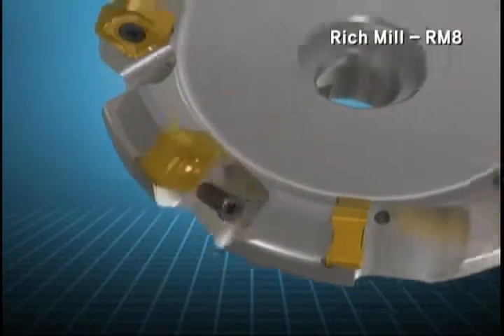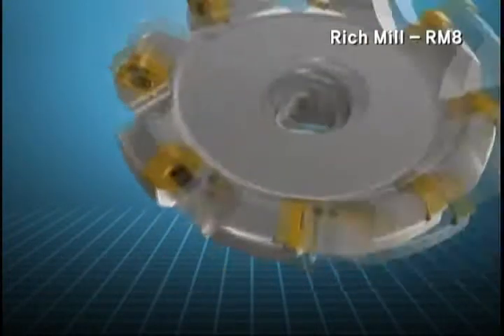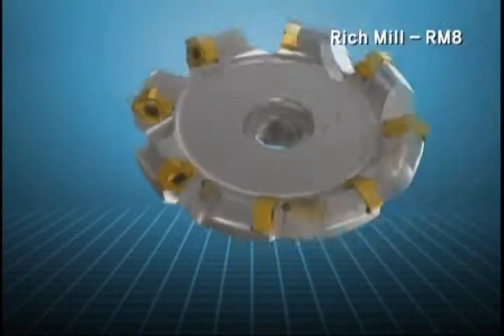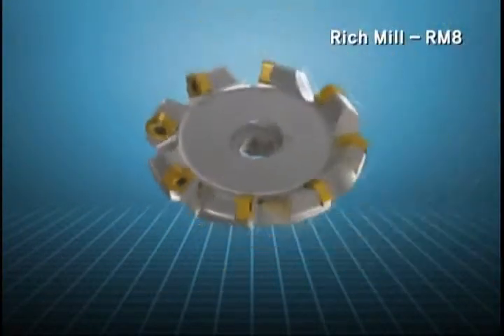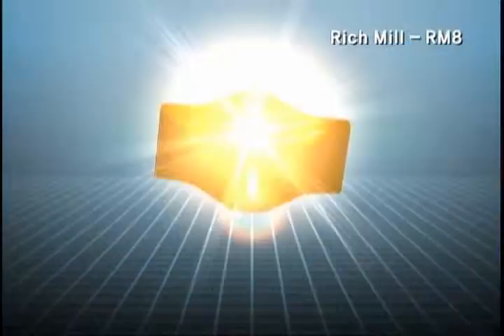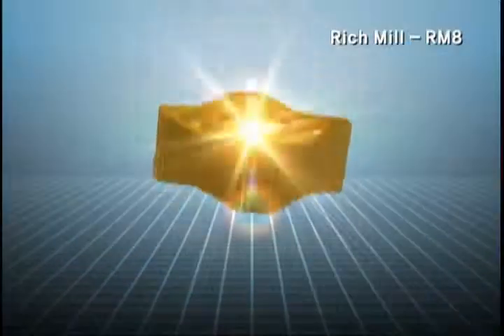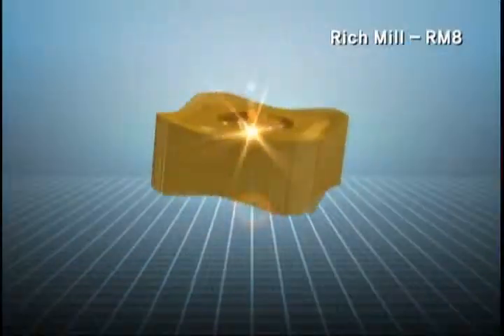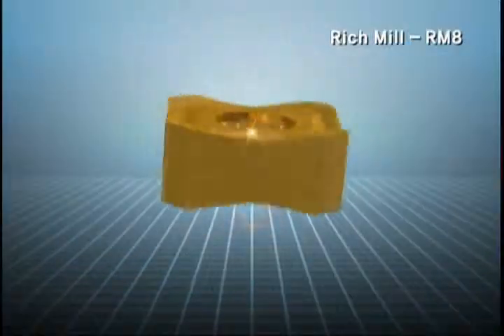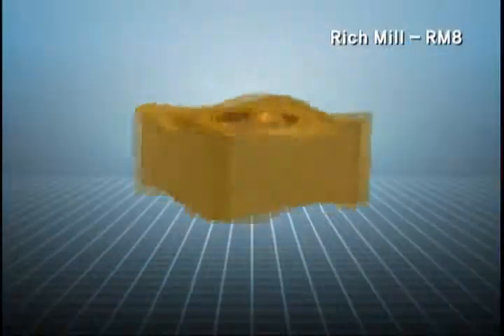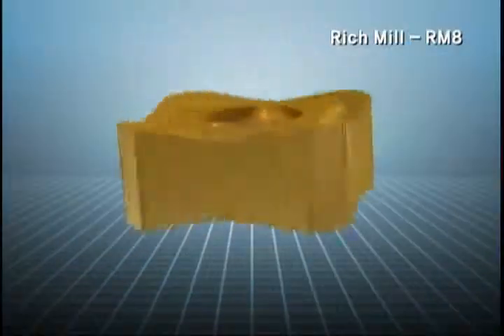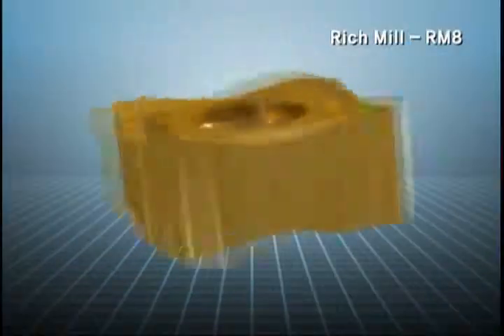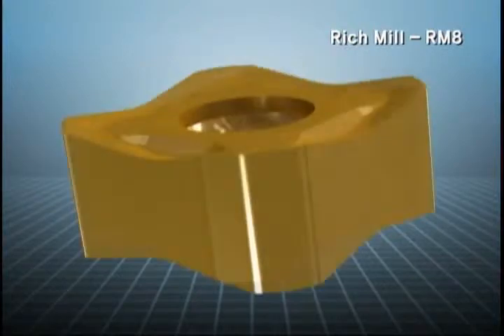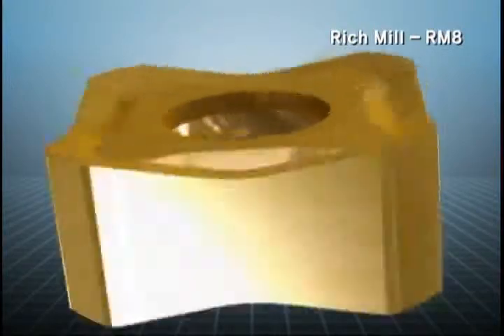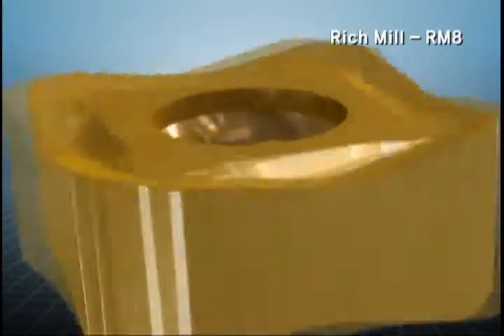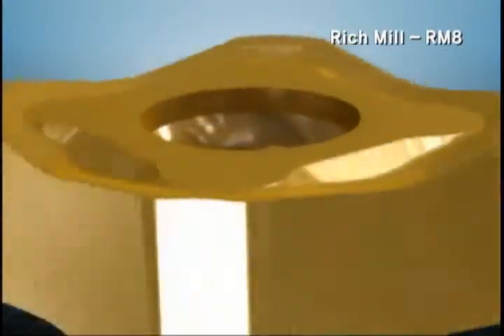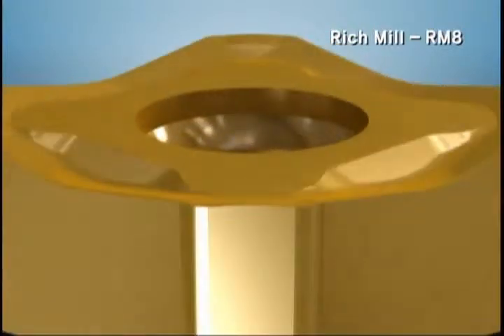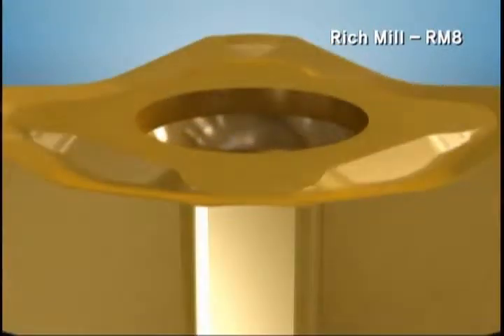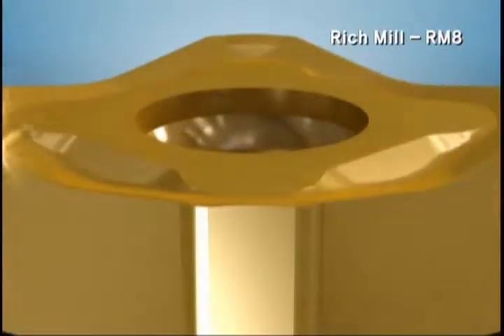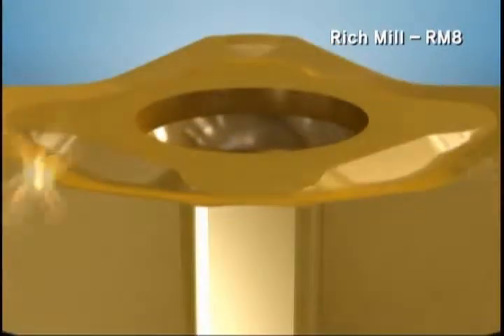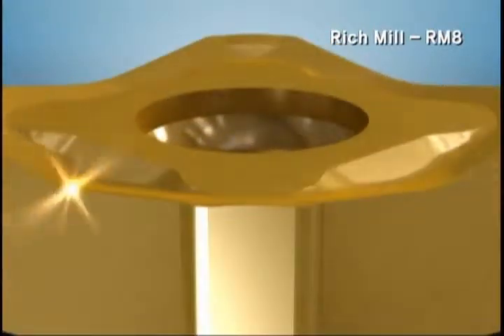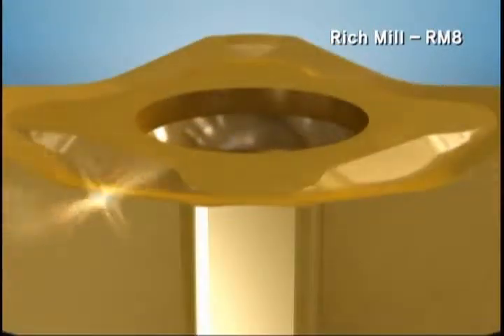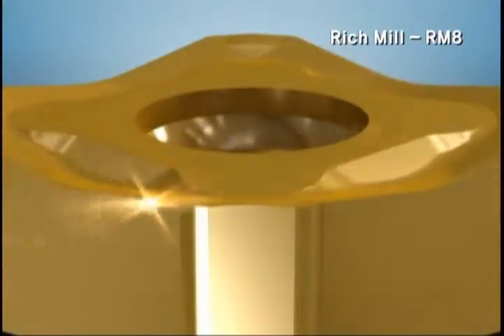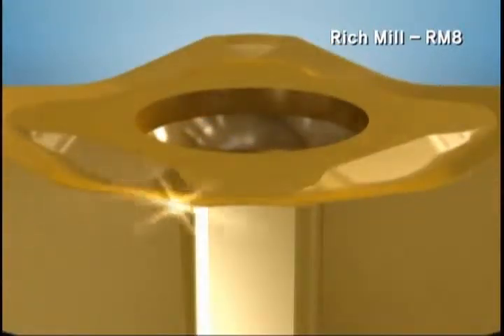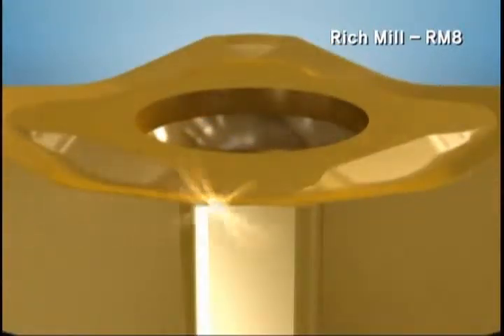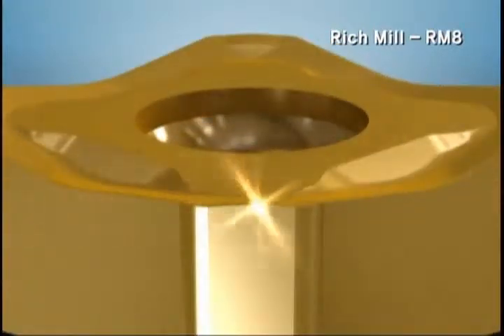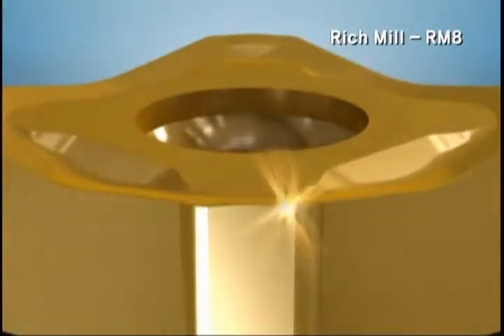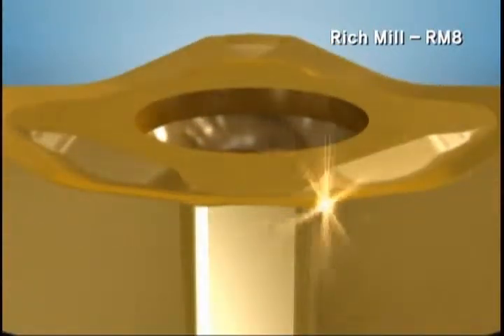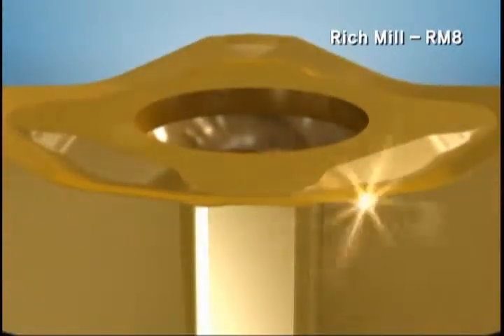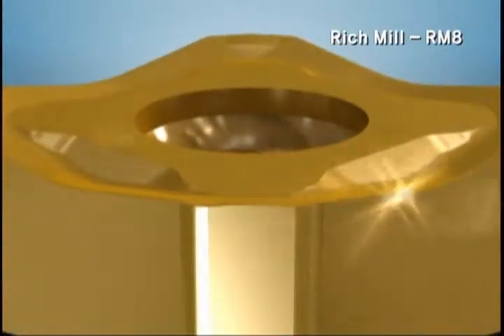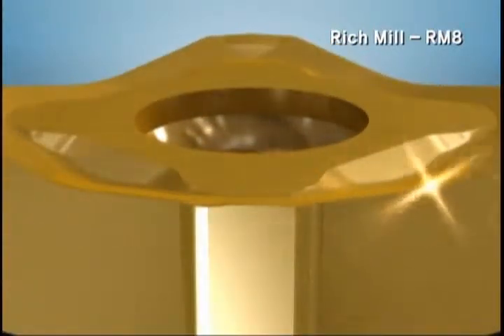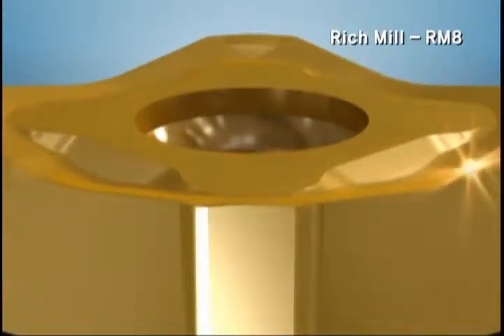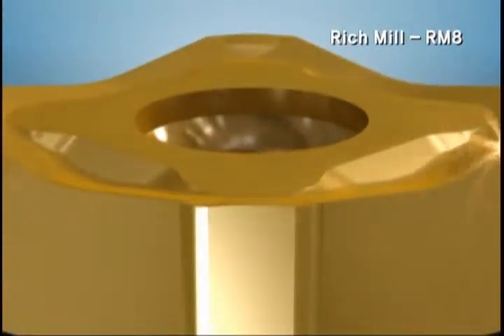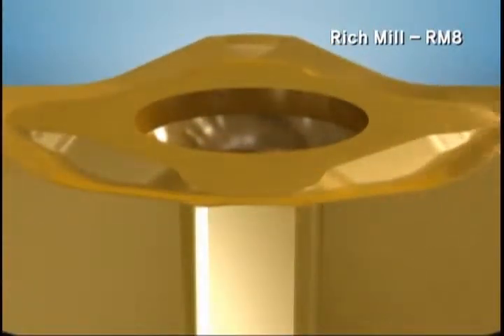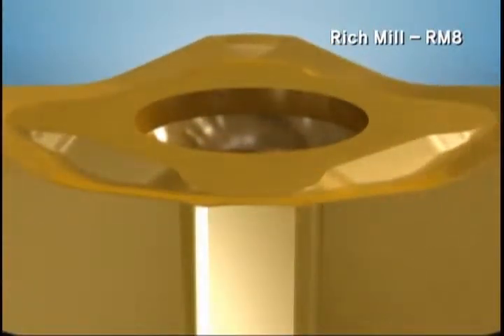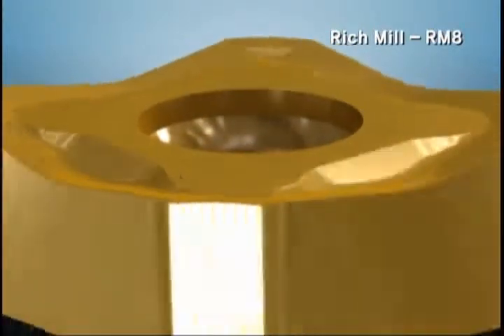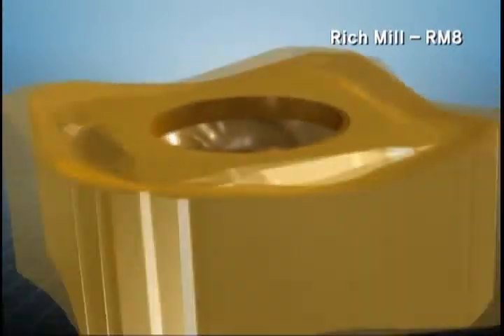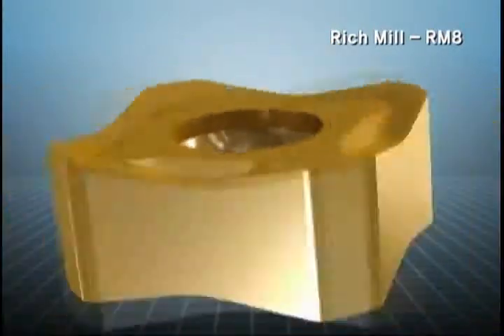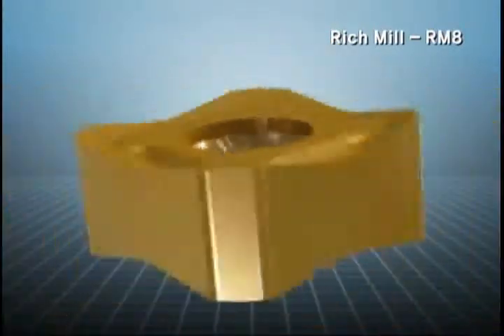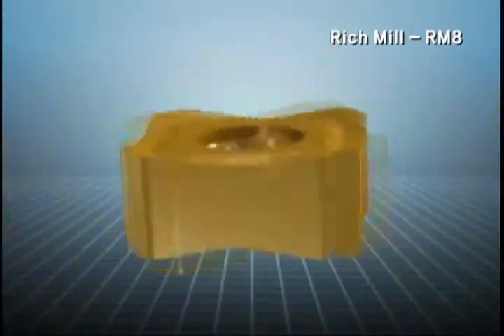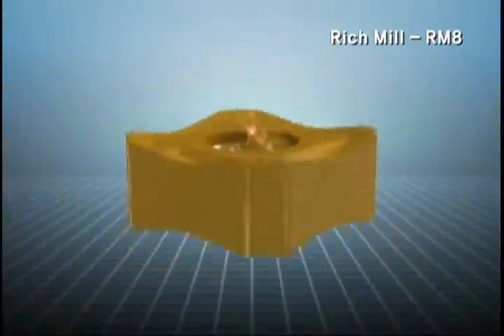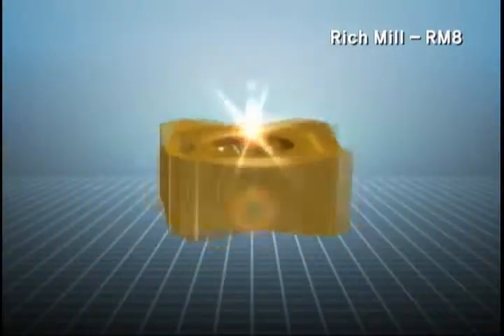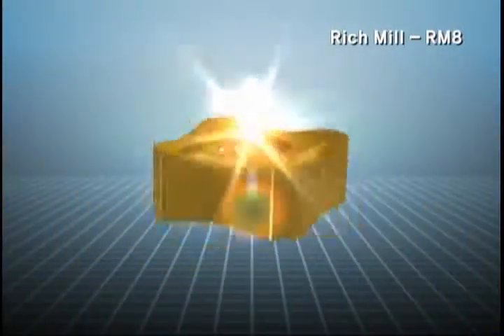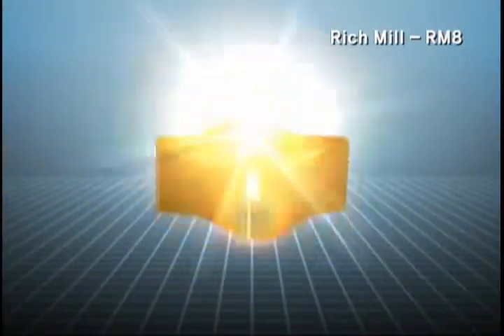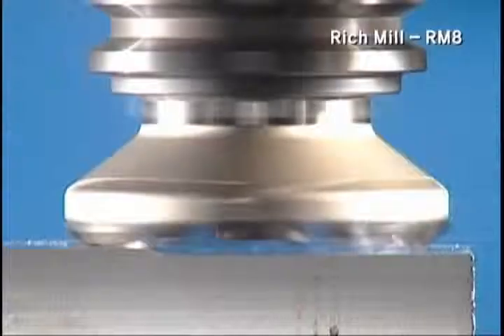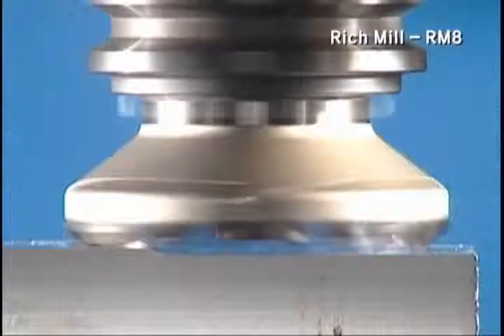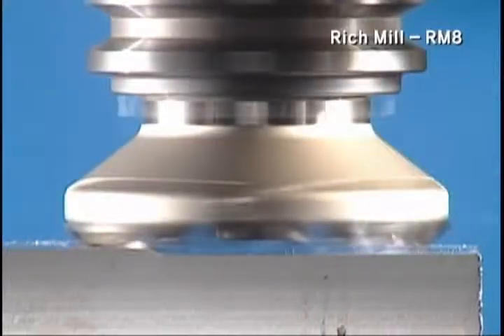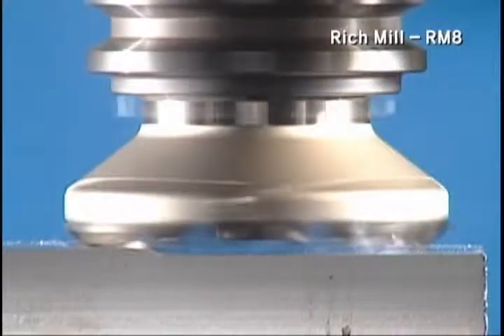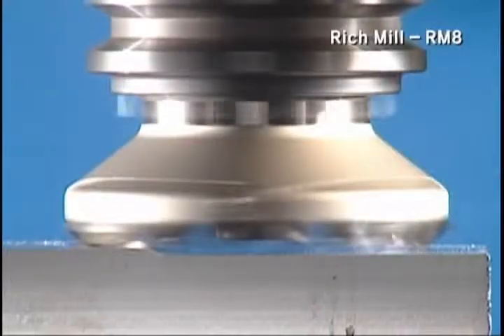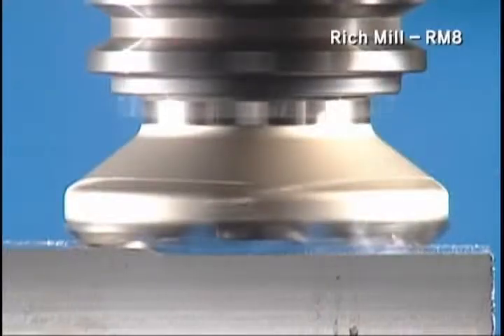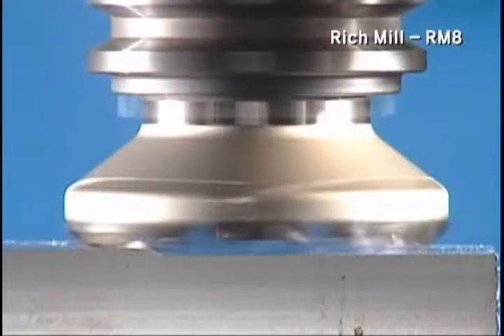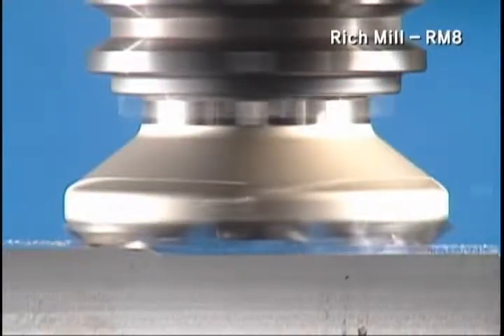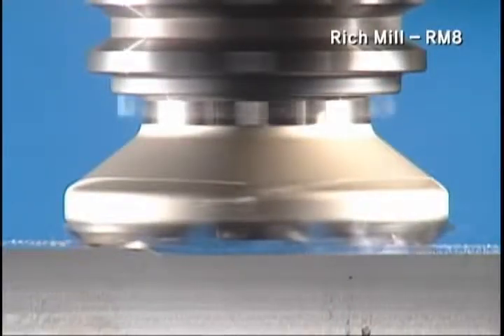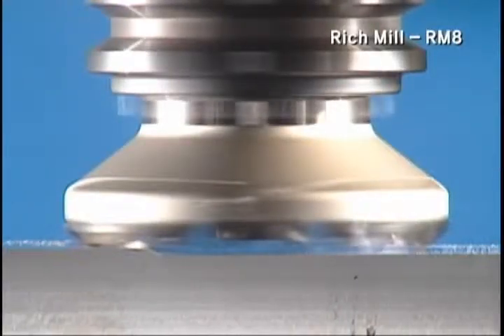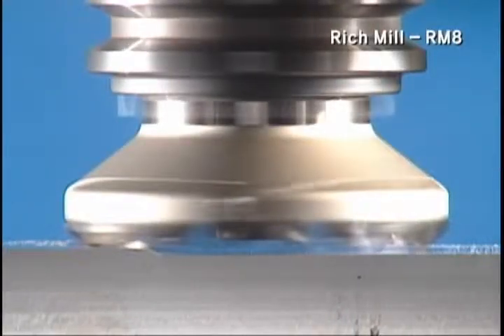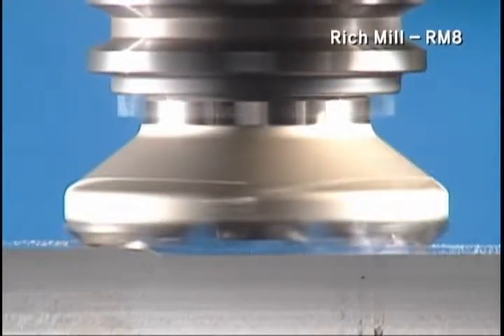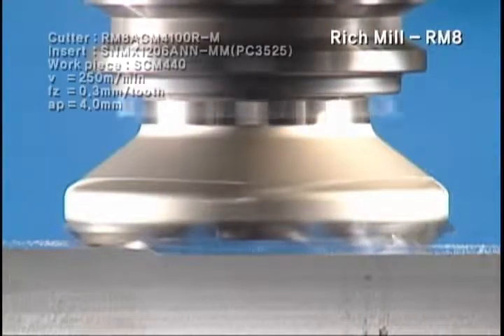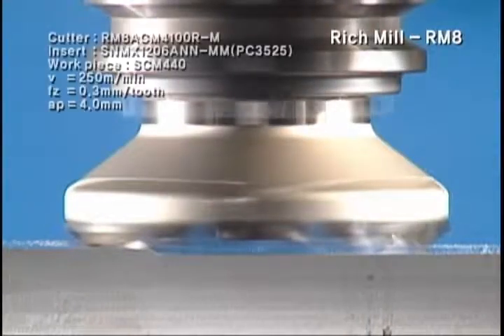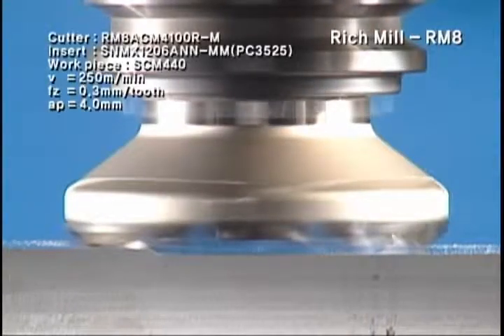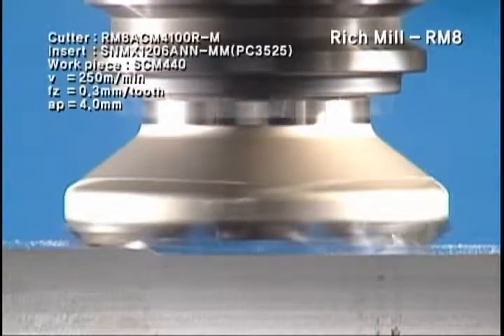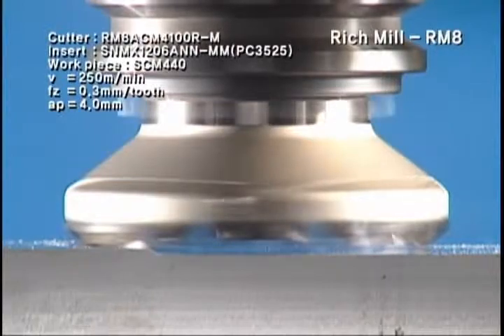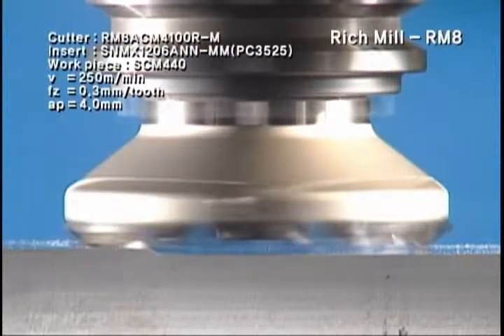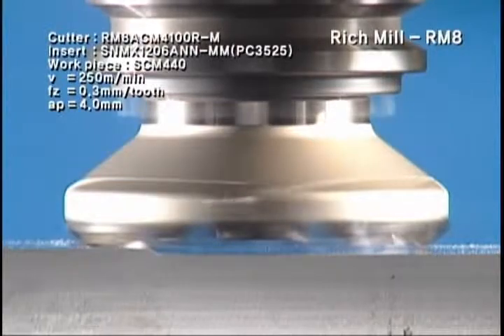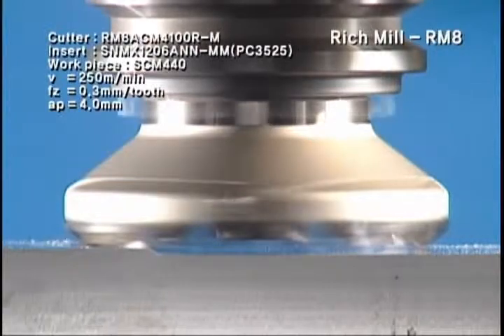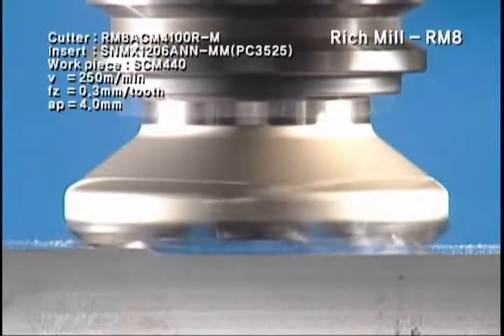Excellent surface finish of the machined surface can be achieved from the convex minor cutting edge connected from the nose R of the insert.